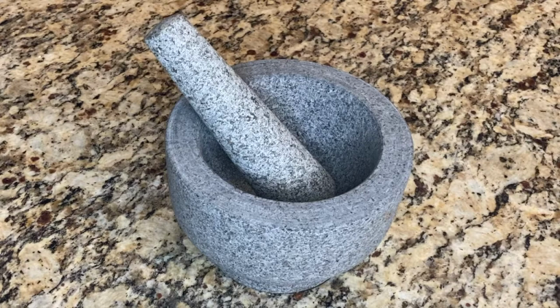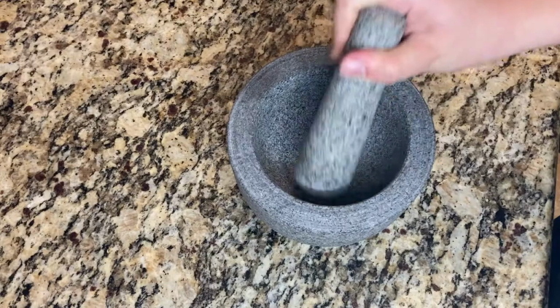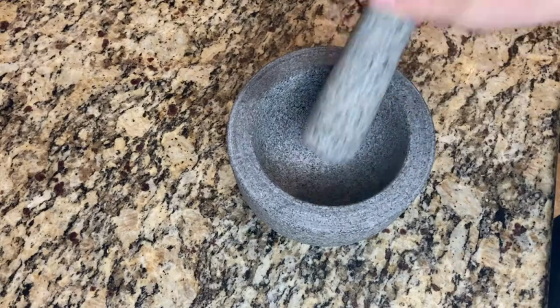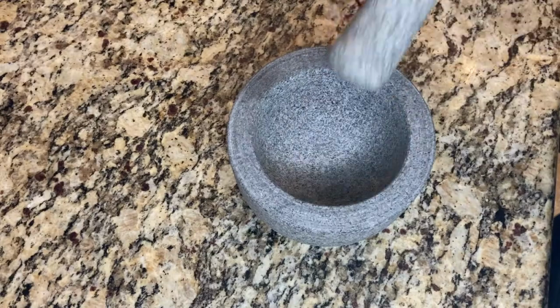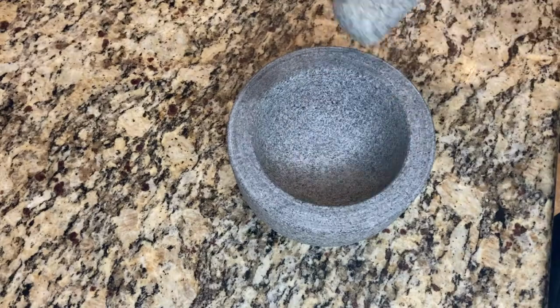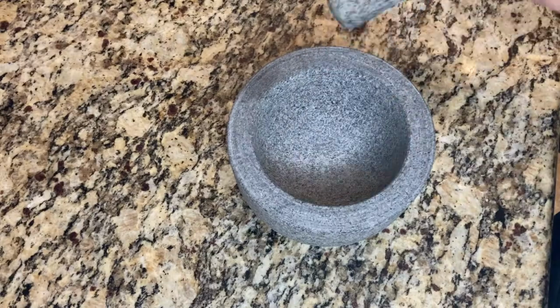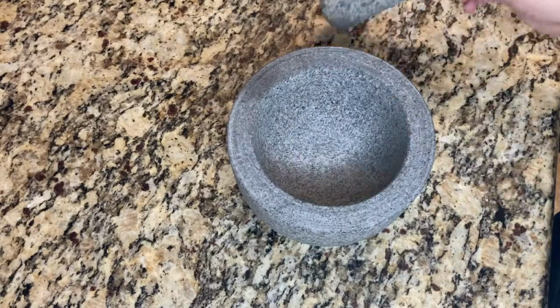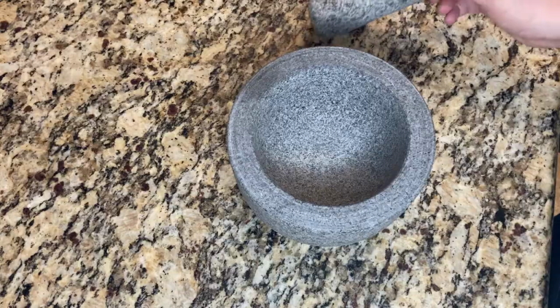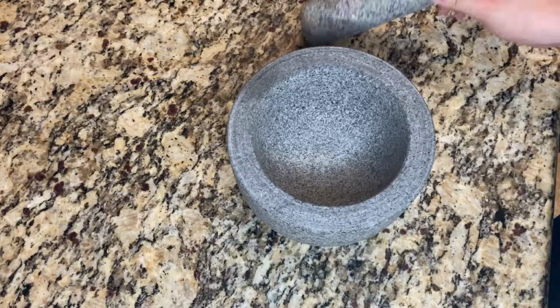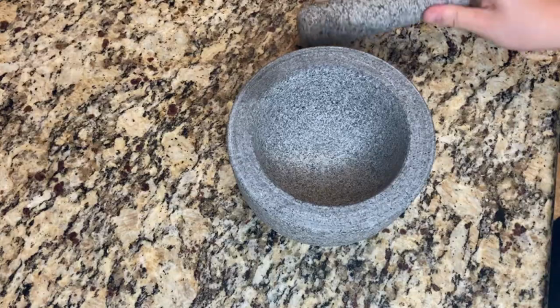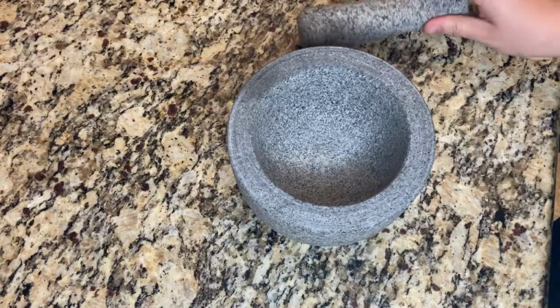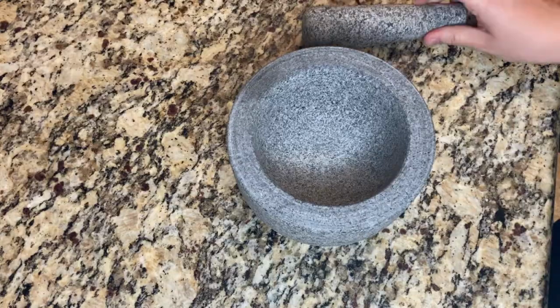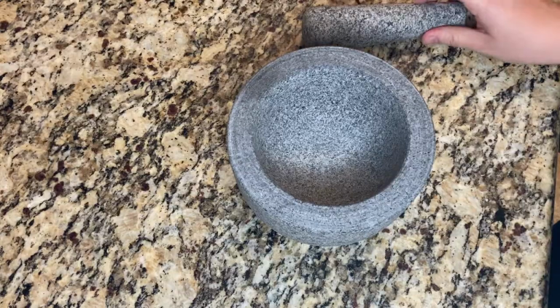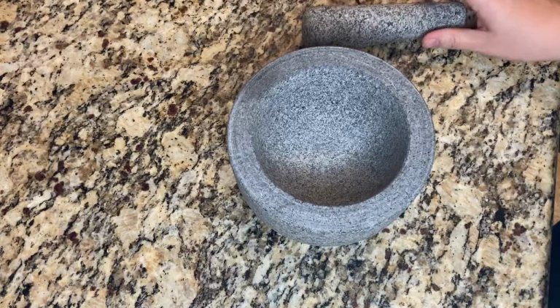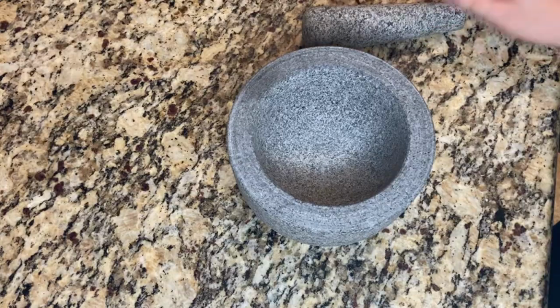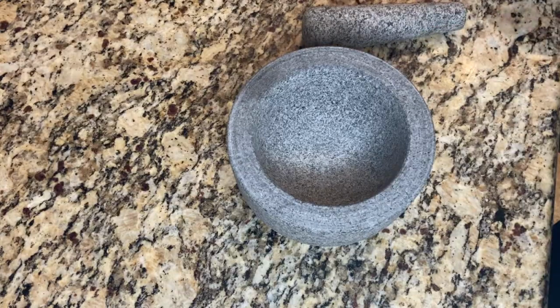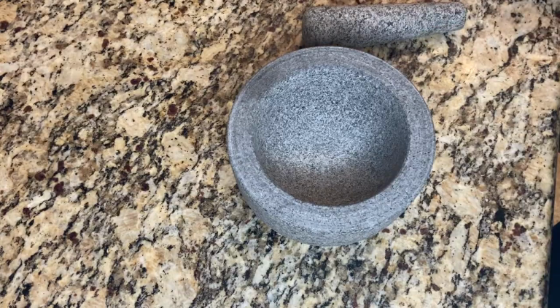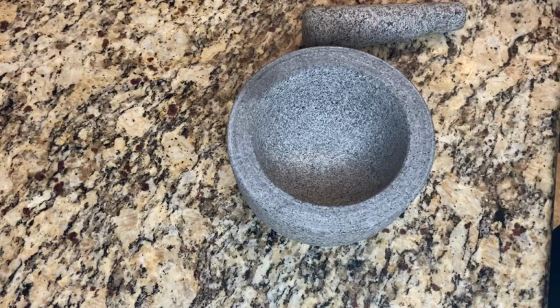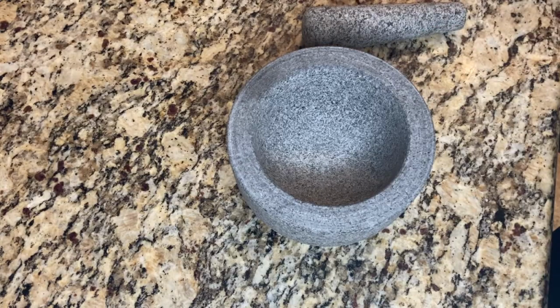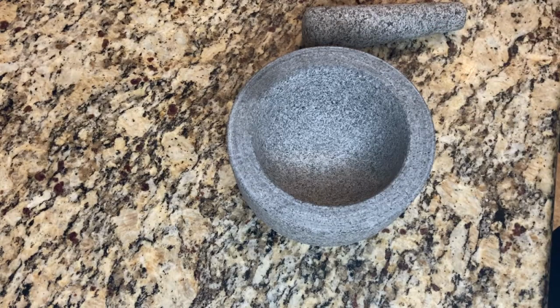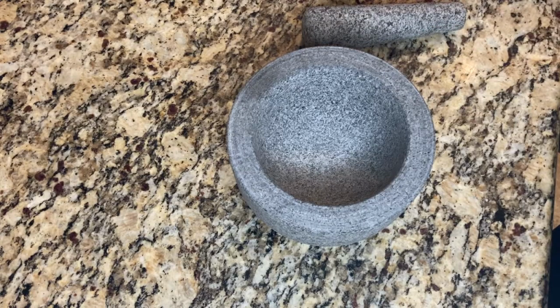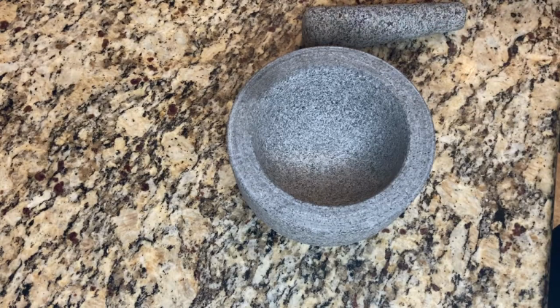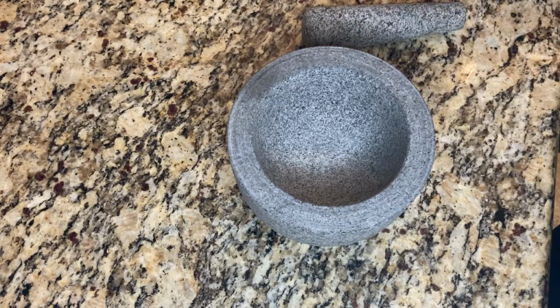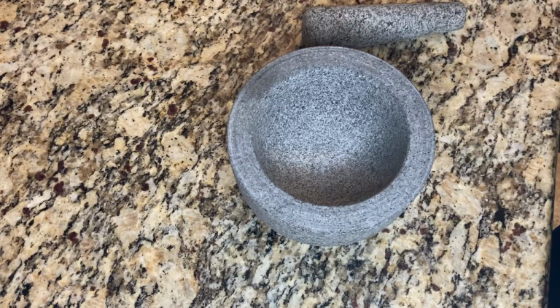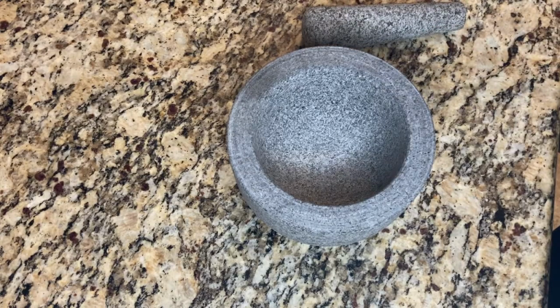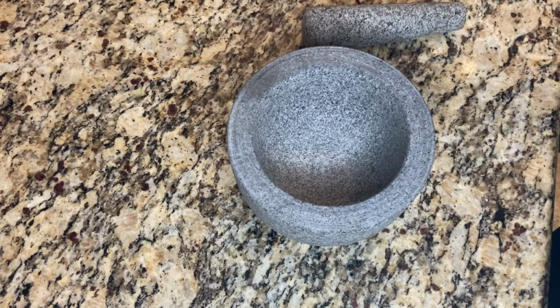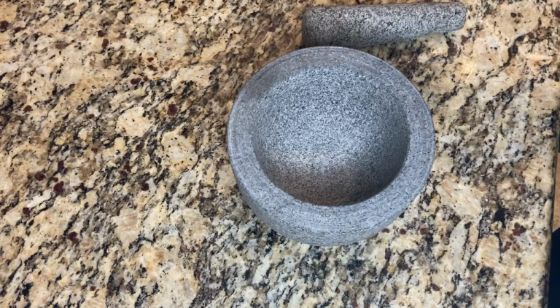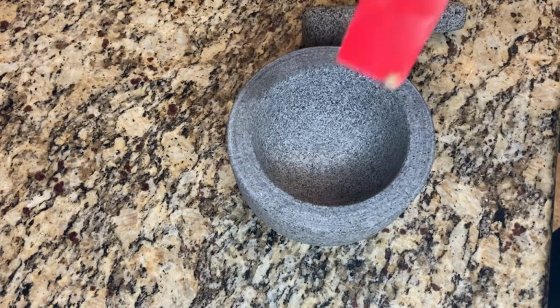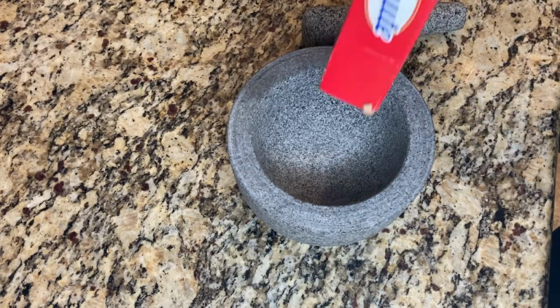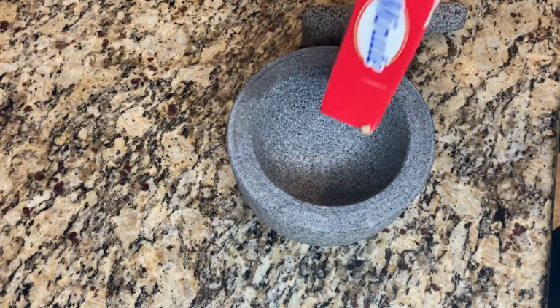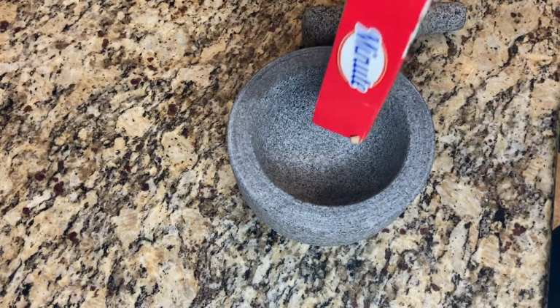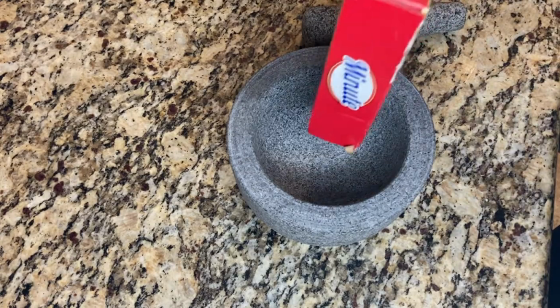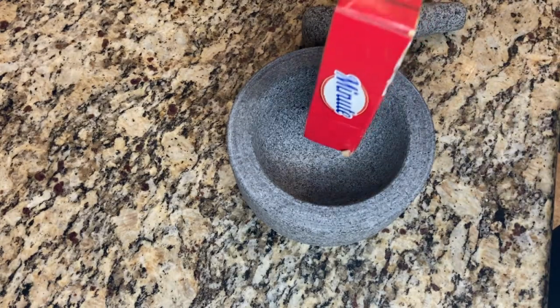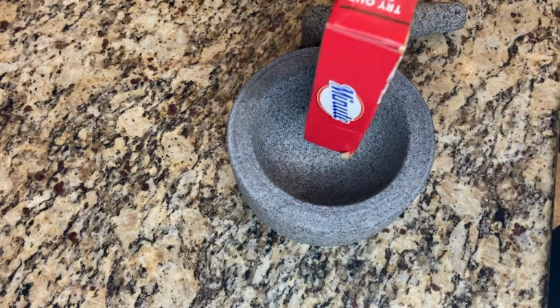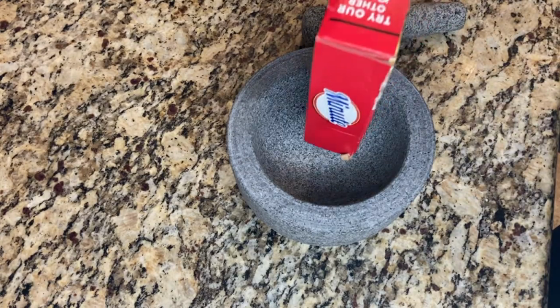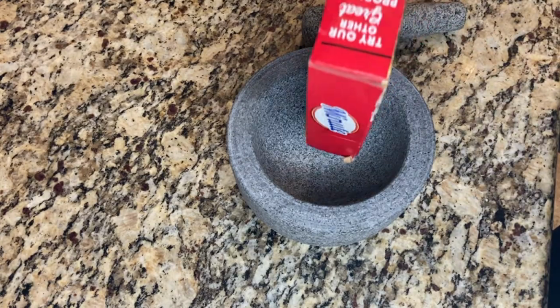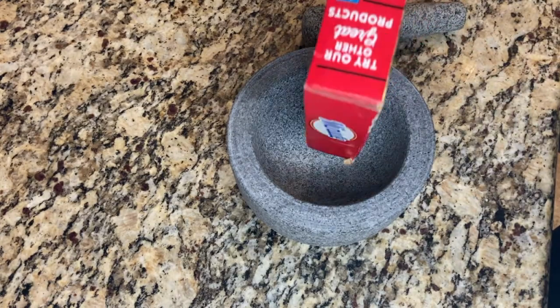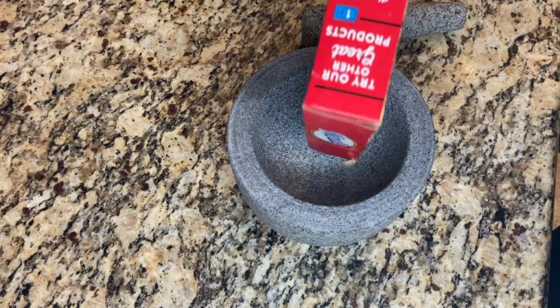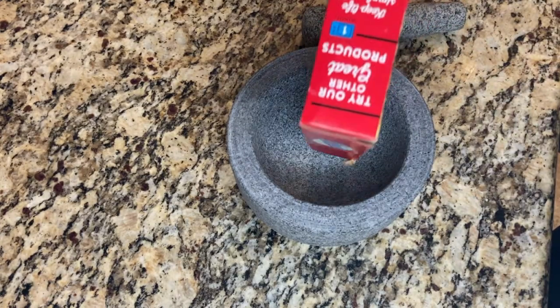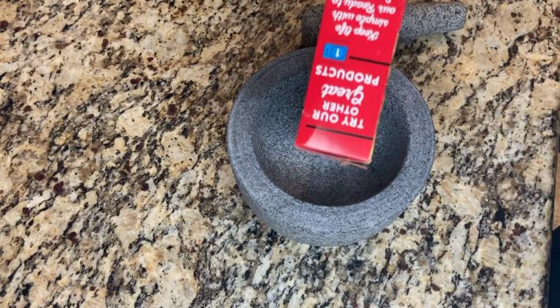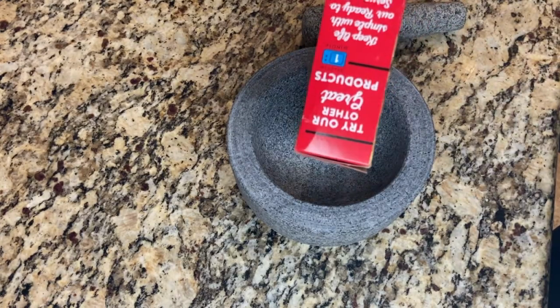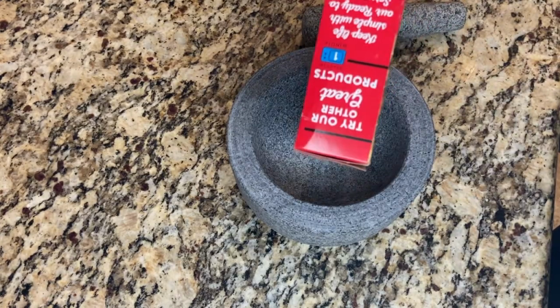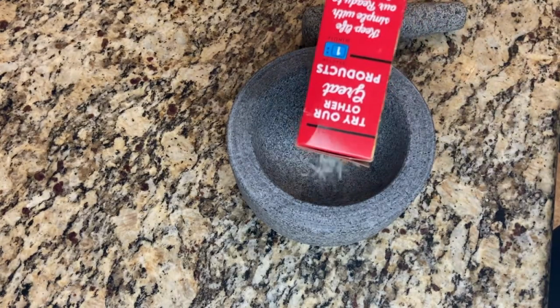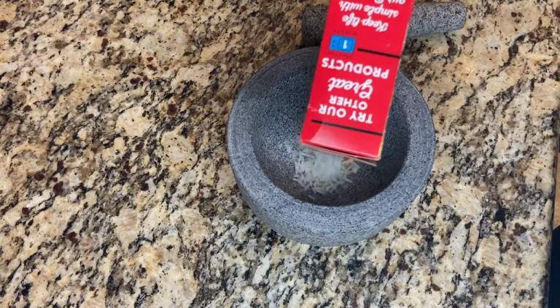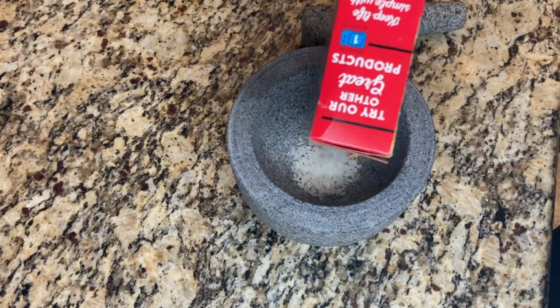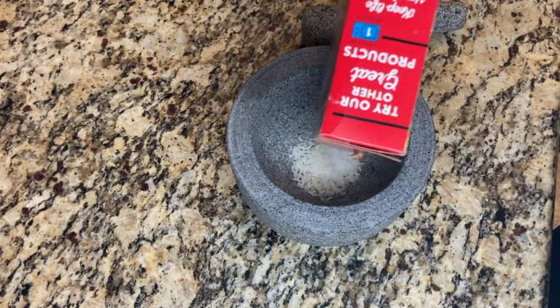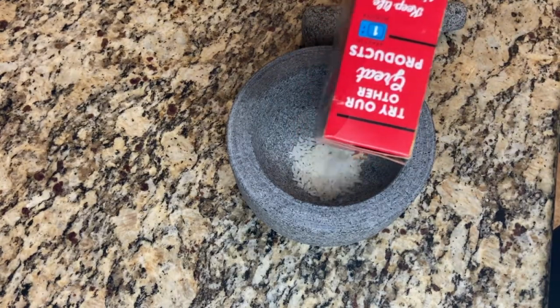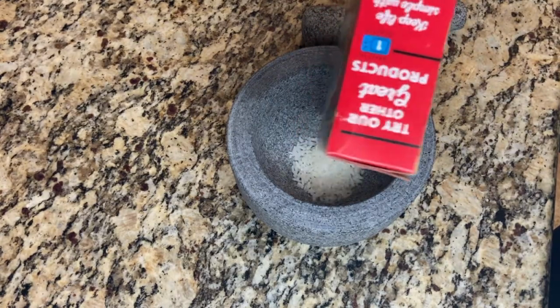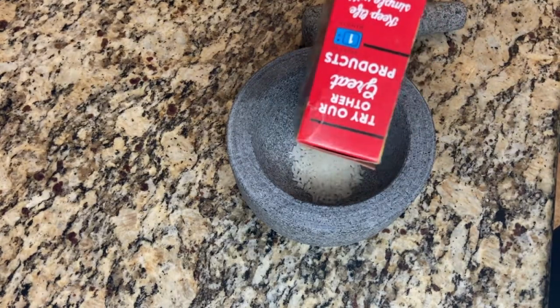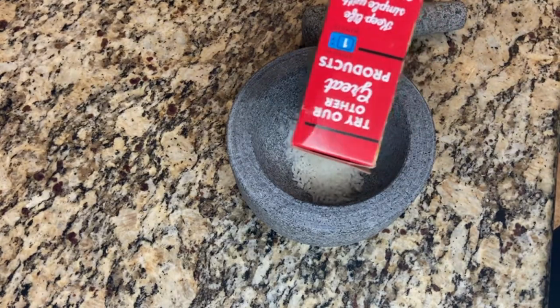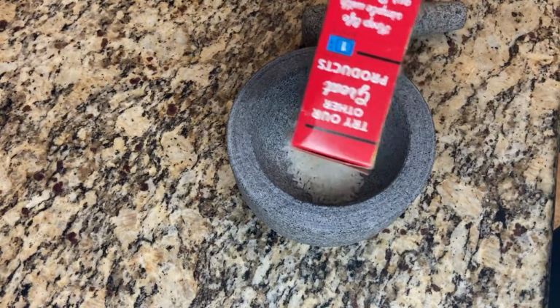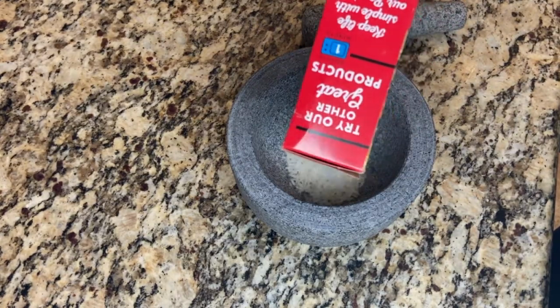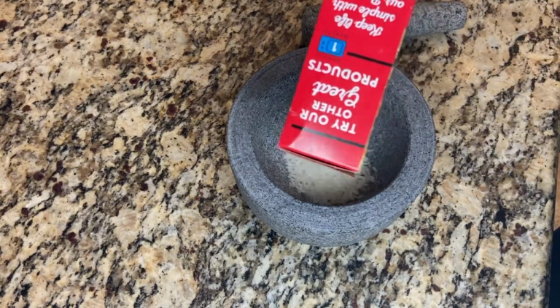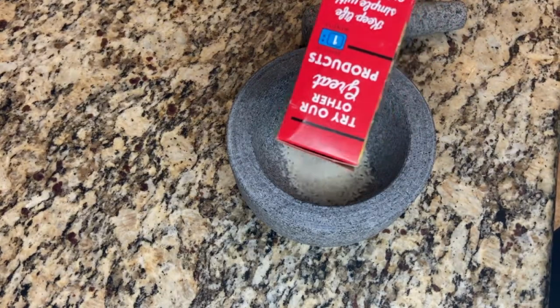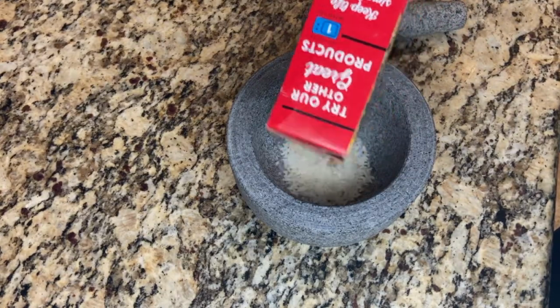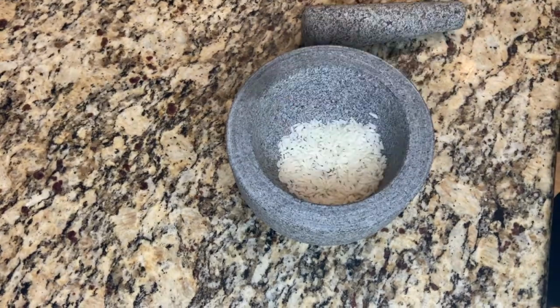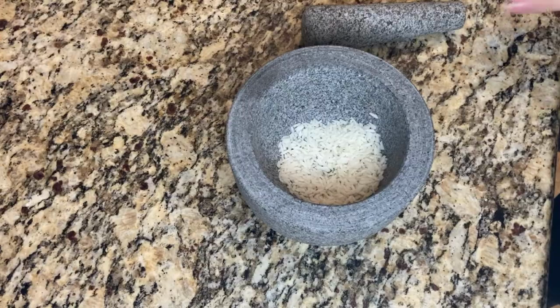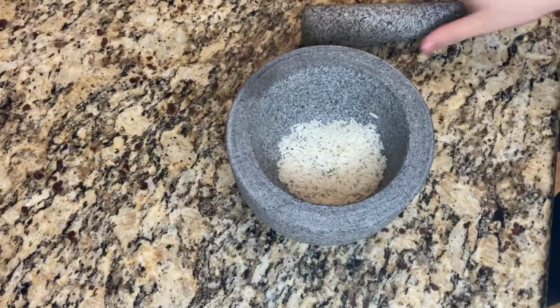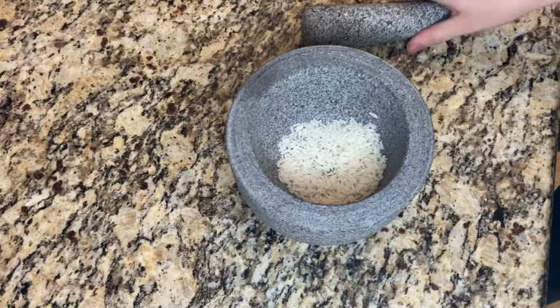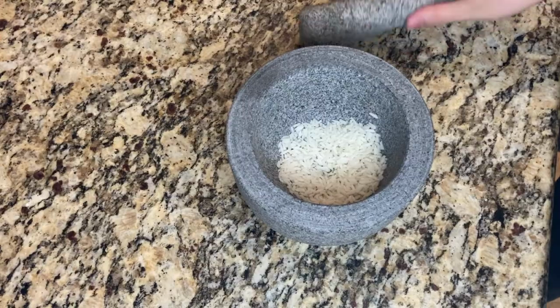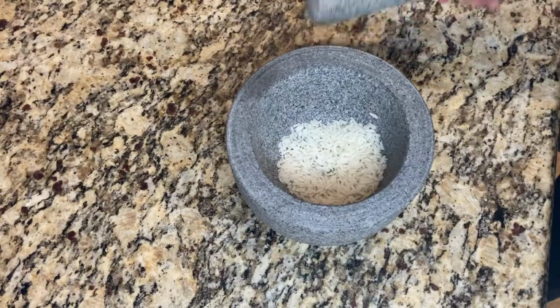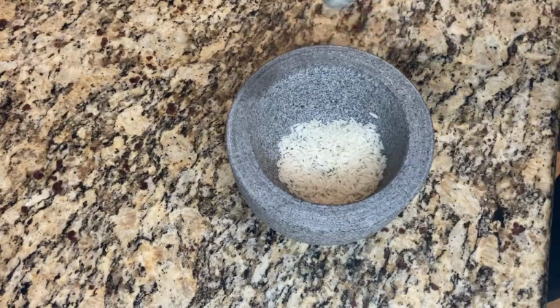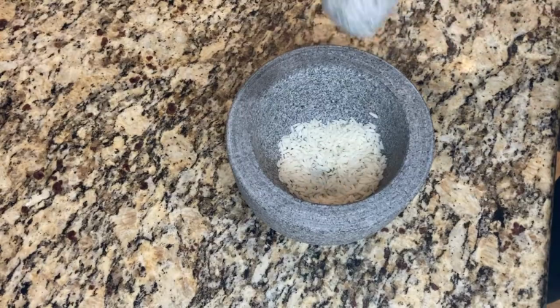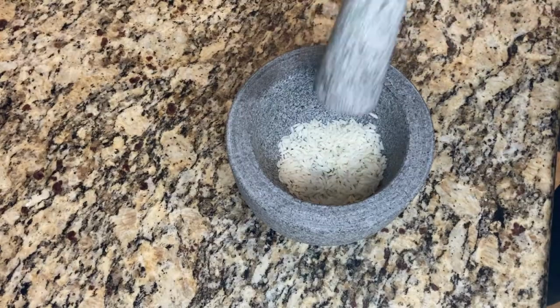First, wash the mortar and pestle in warm water without using soap. Let the mortar and the pestle completely dry.